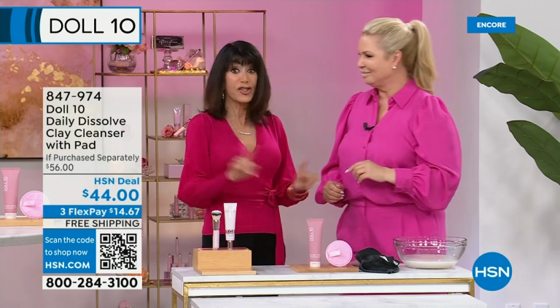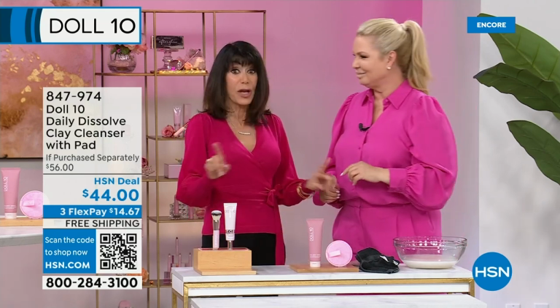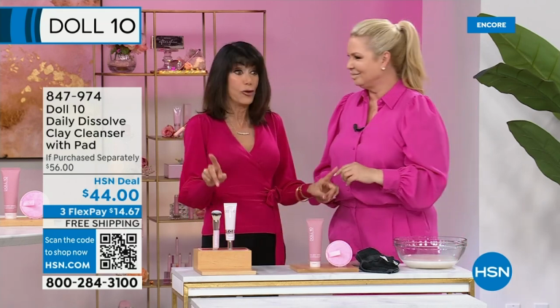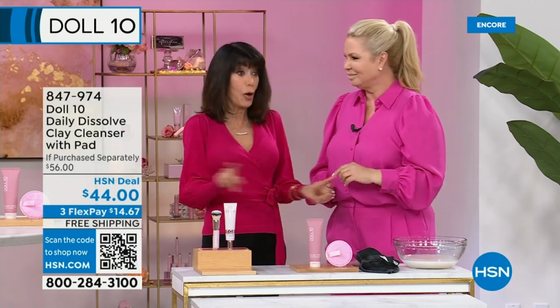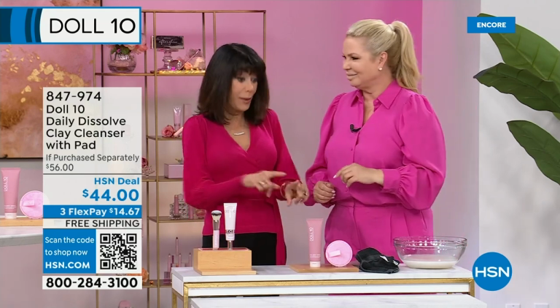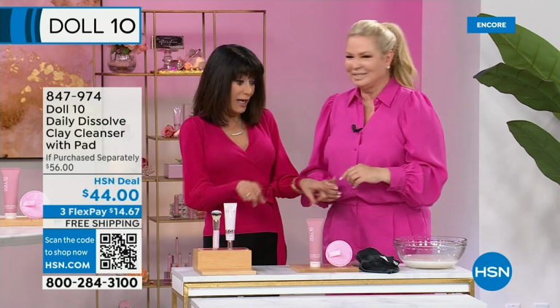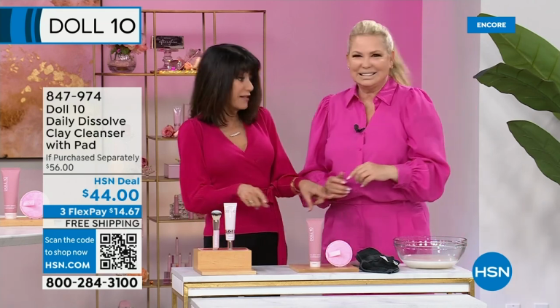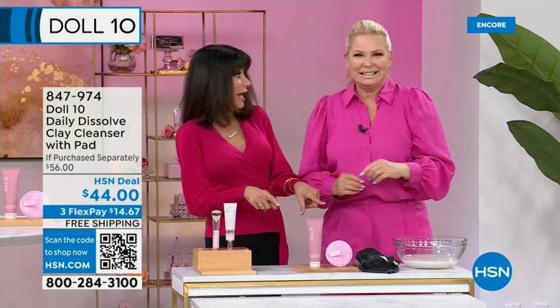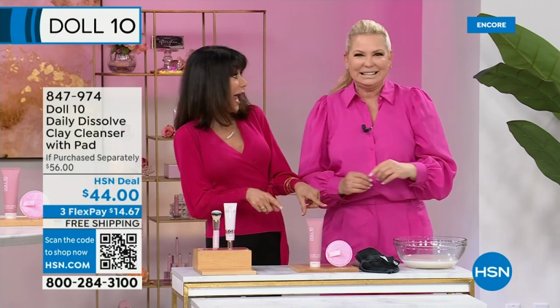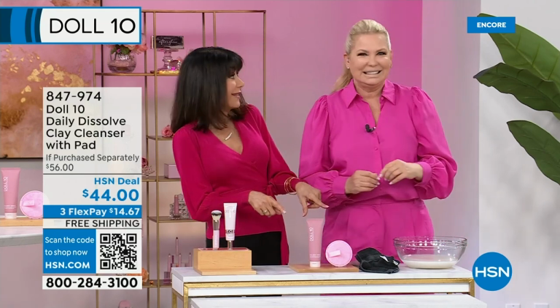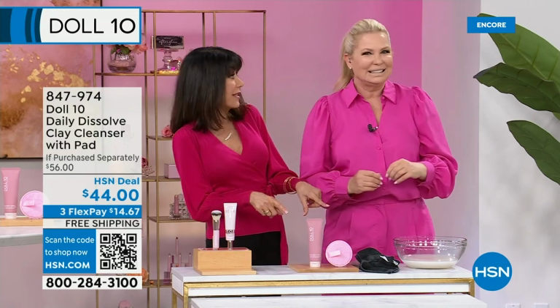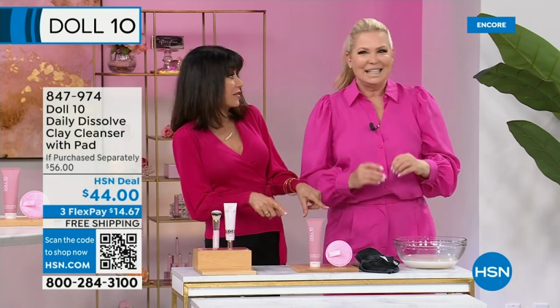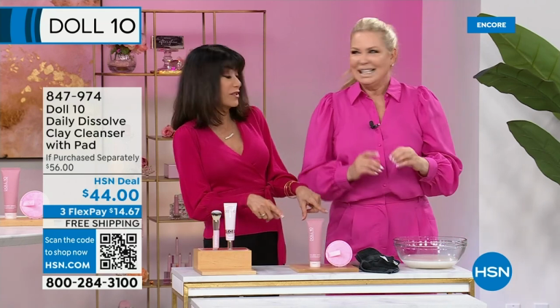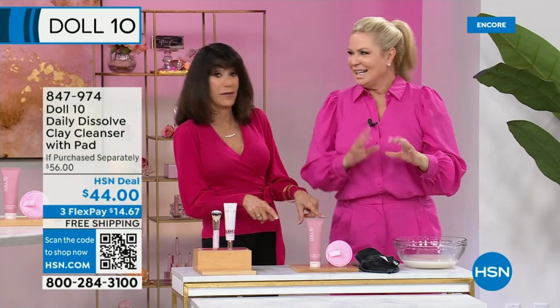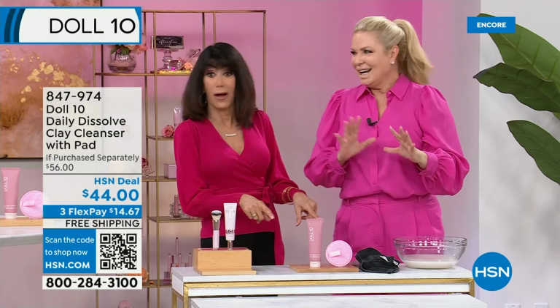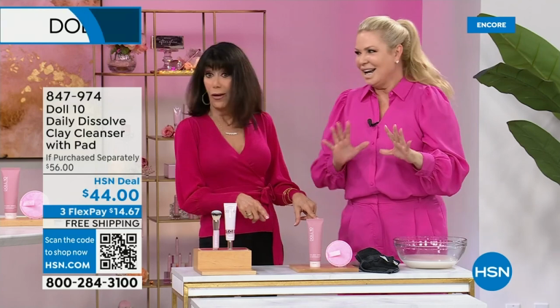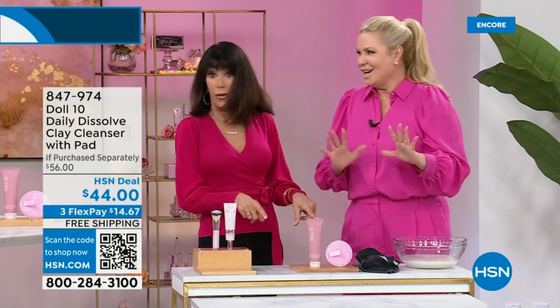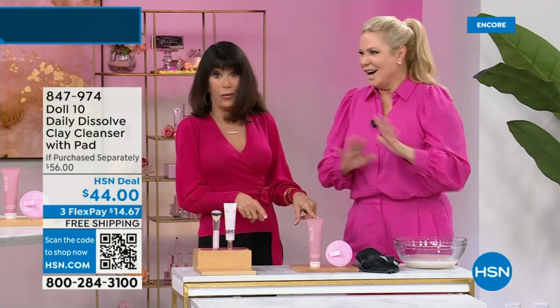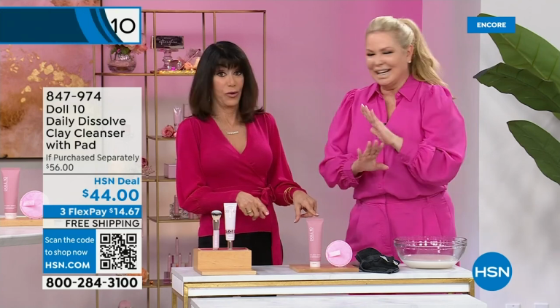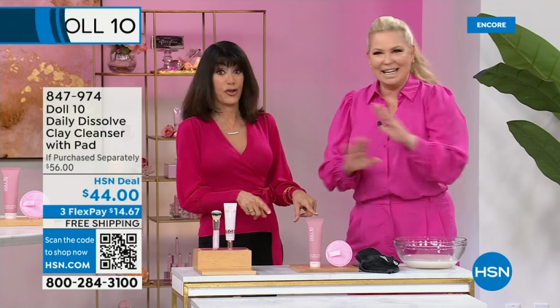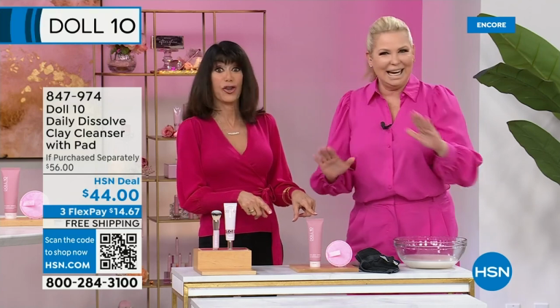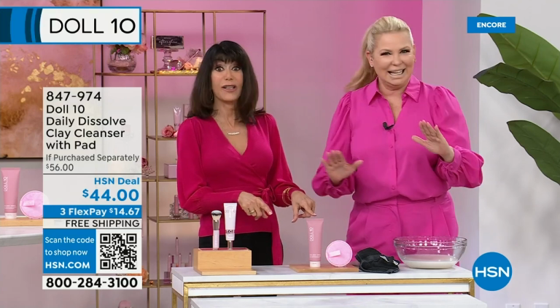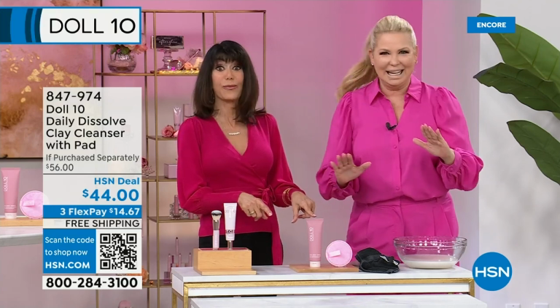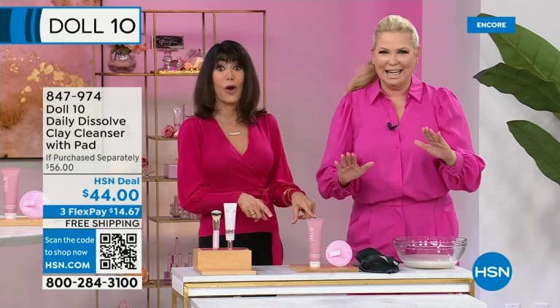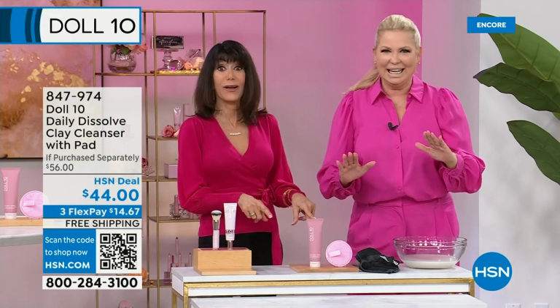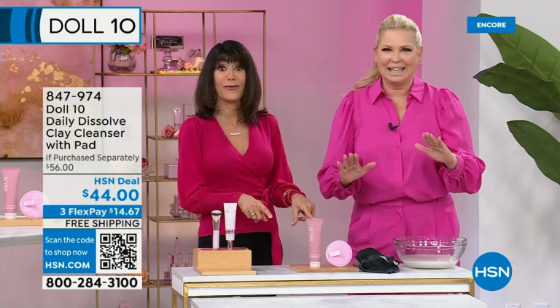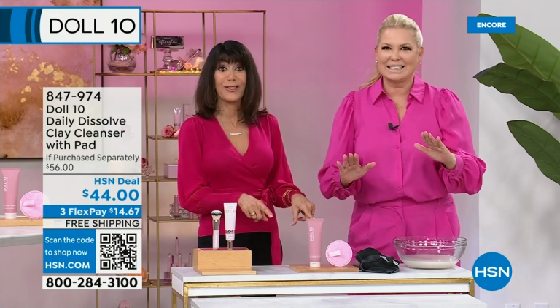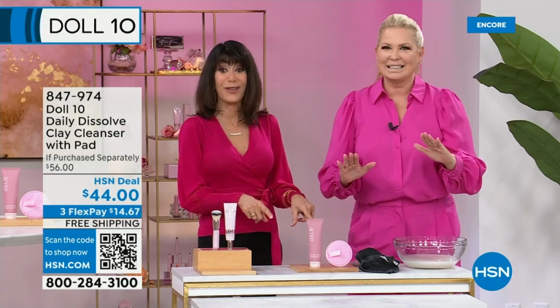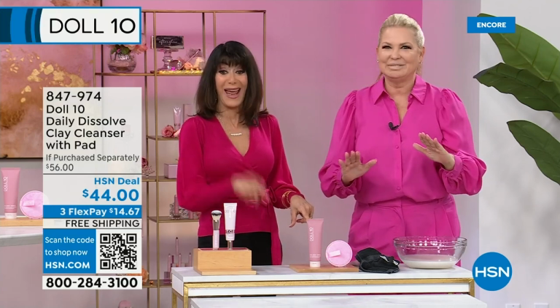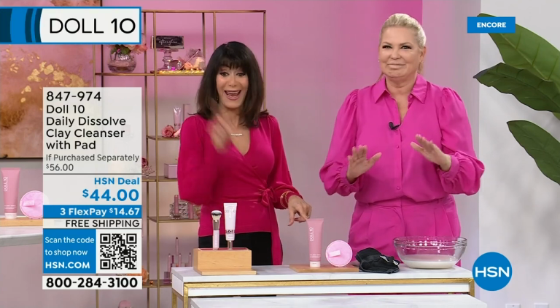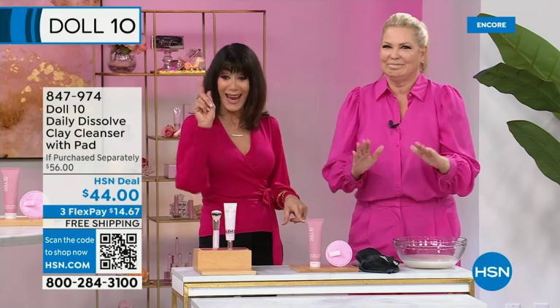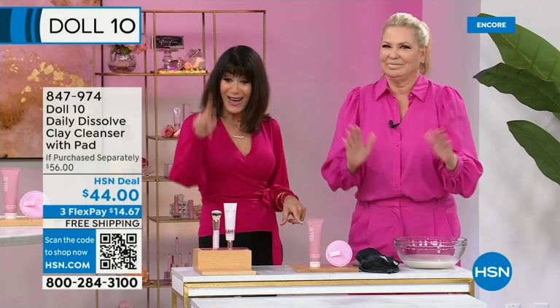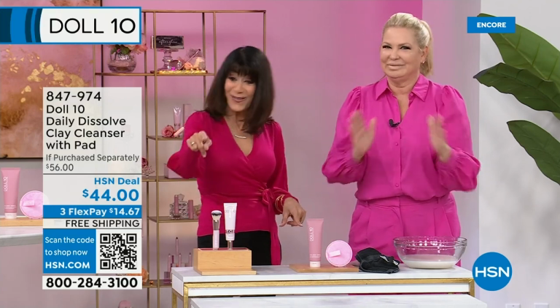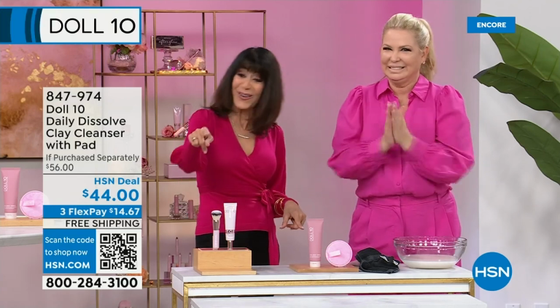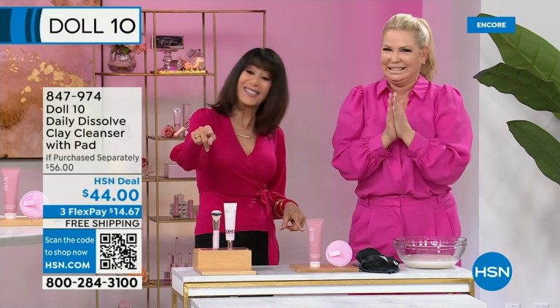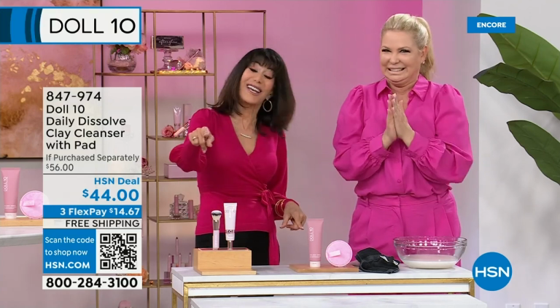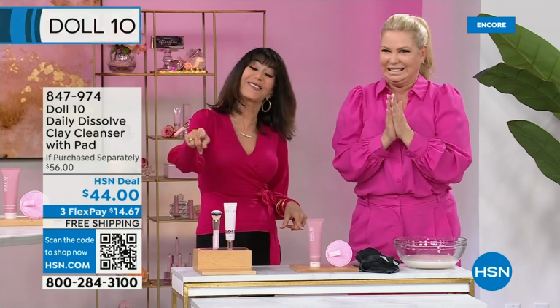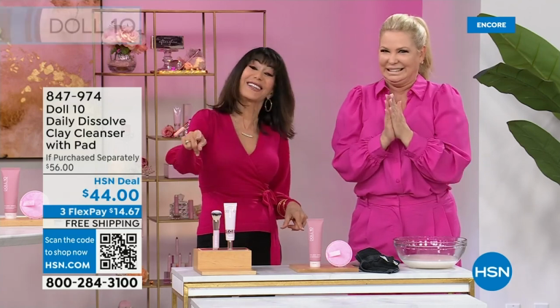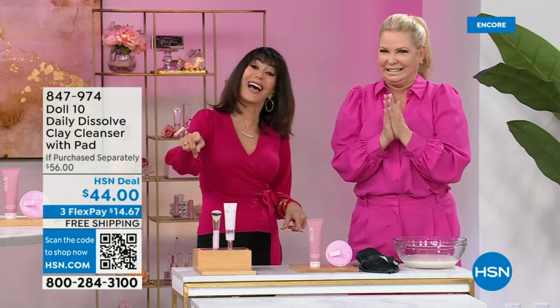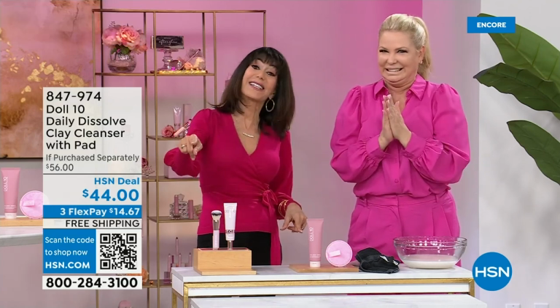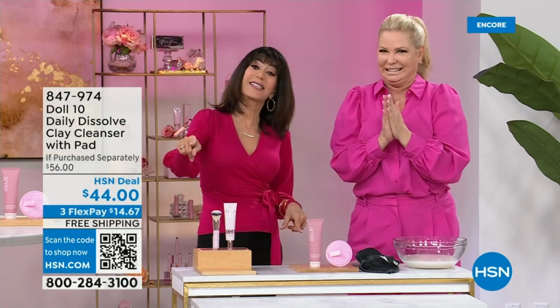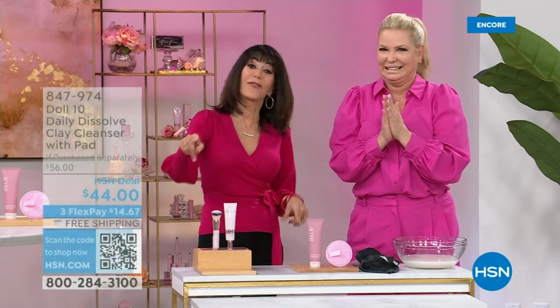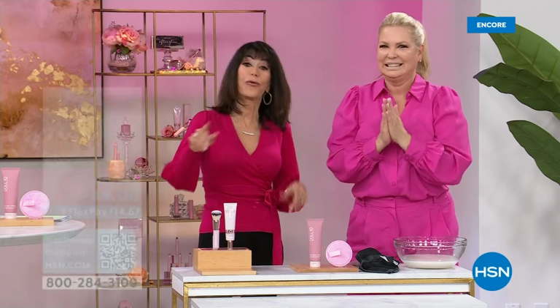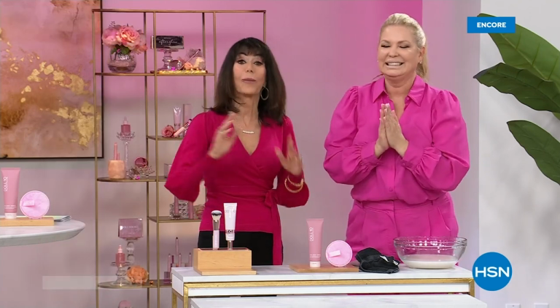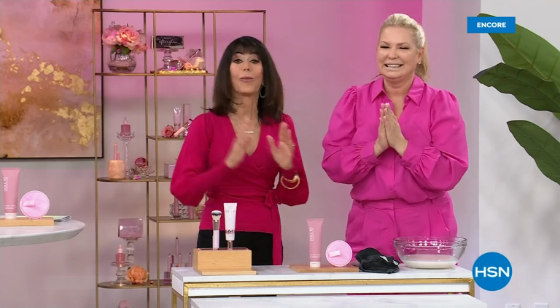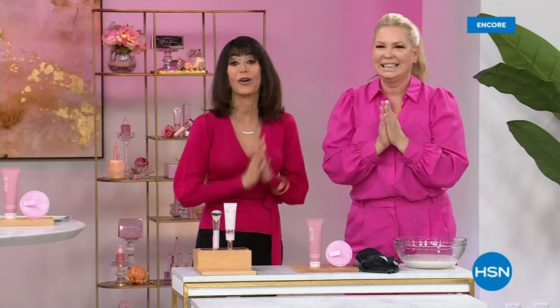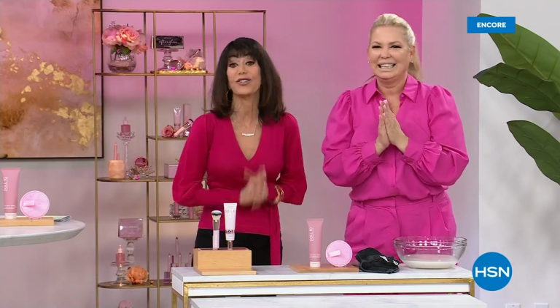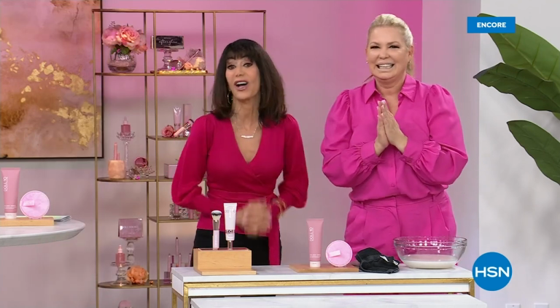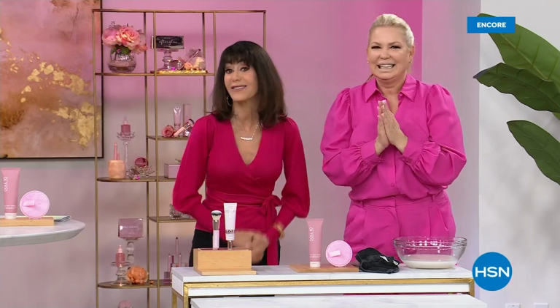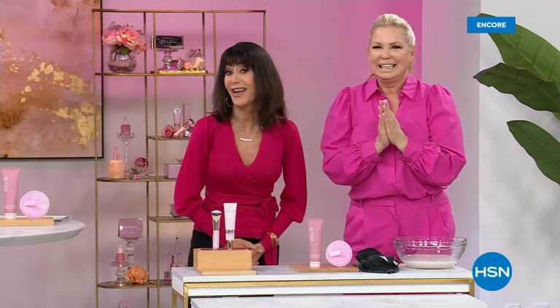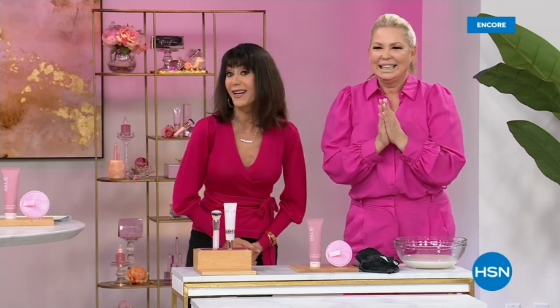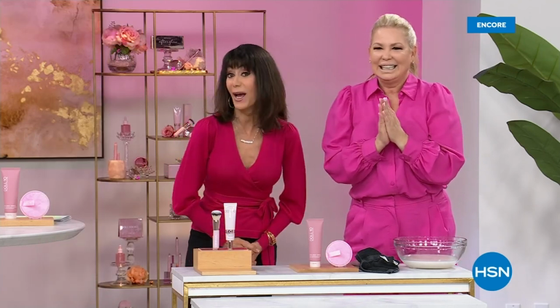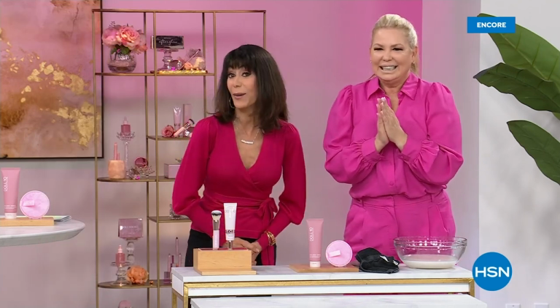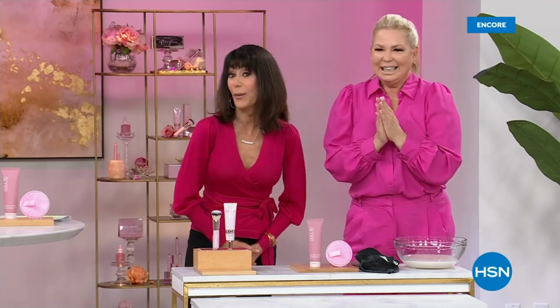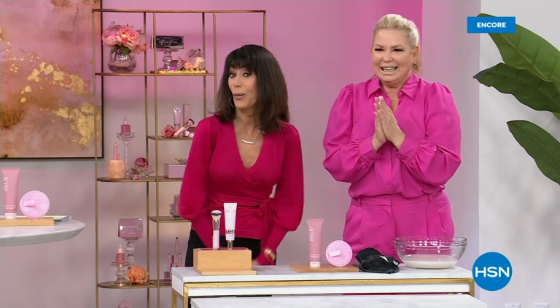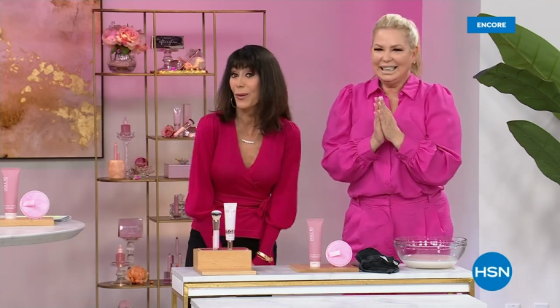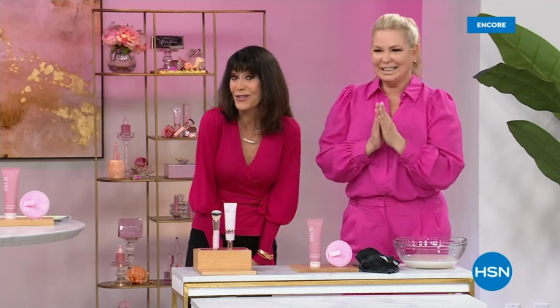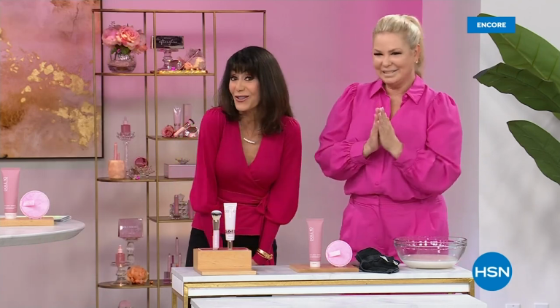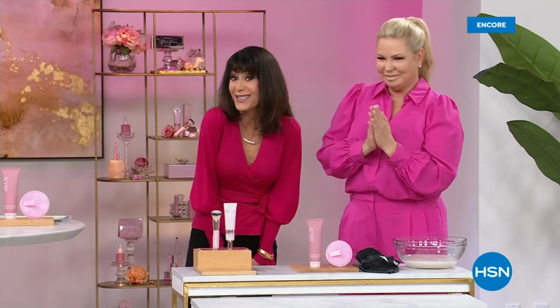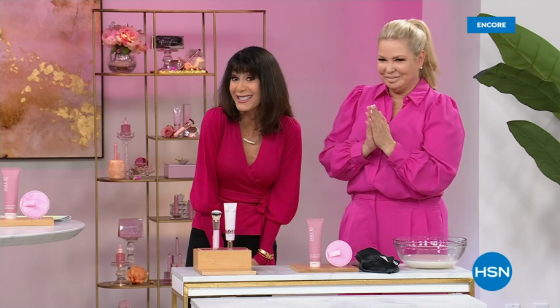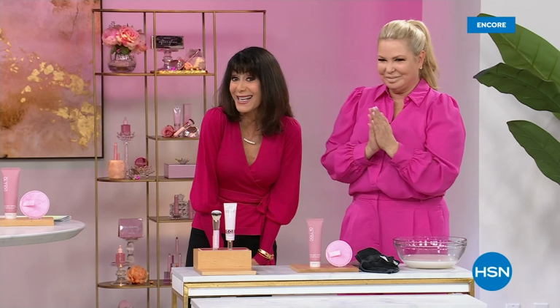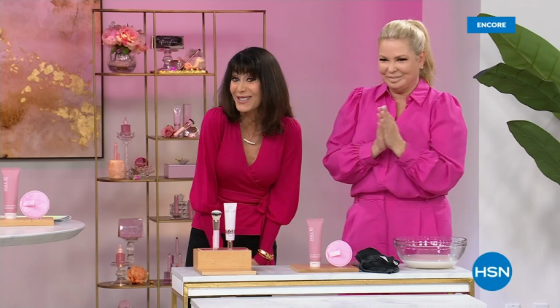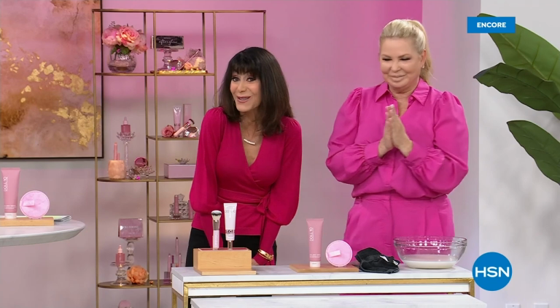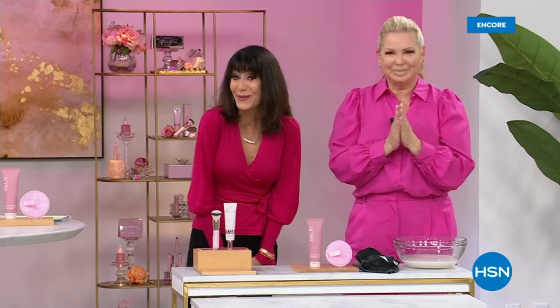Item 847974. More Doll 10 coming up when we return — stay tuned.